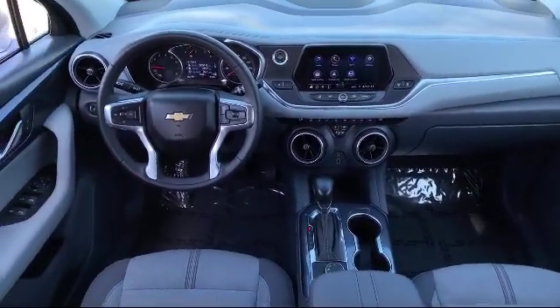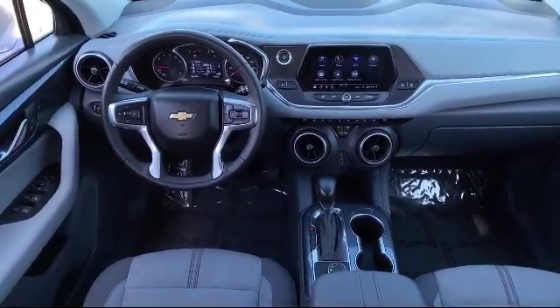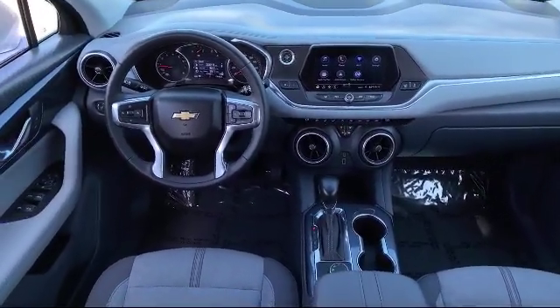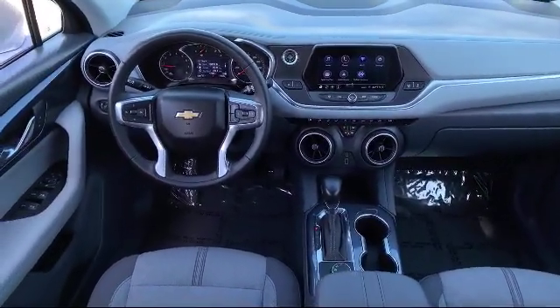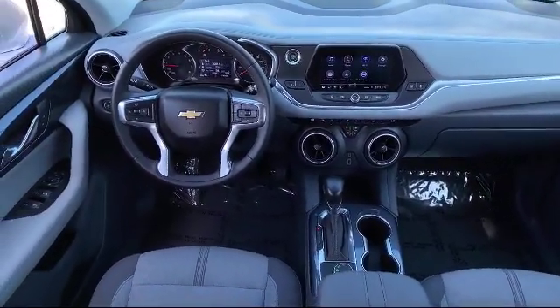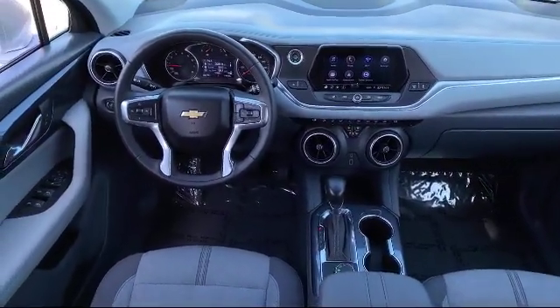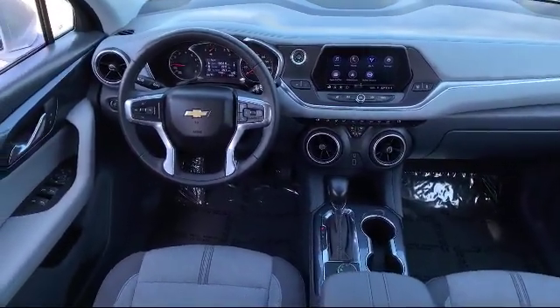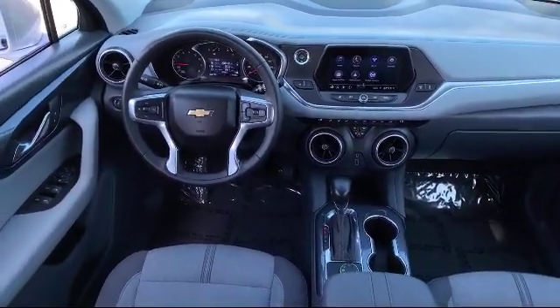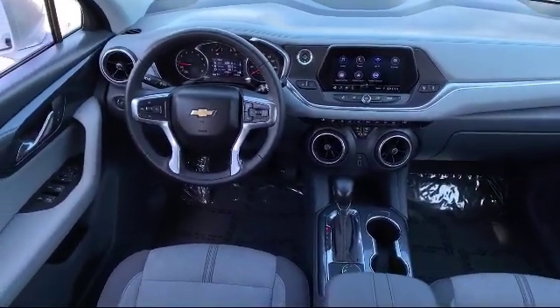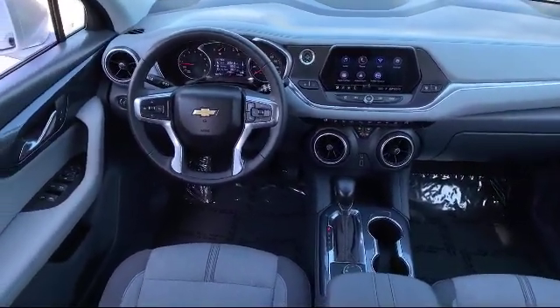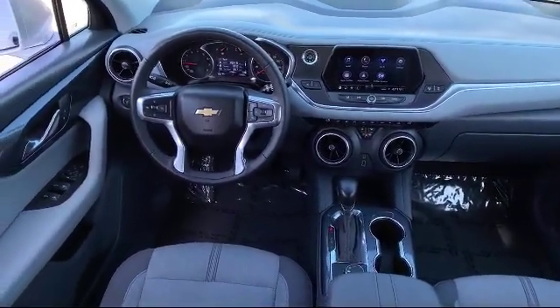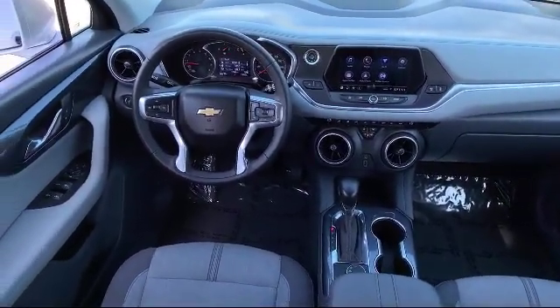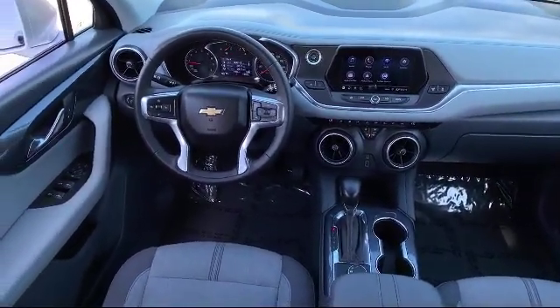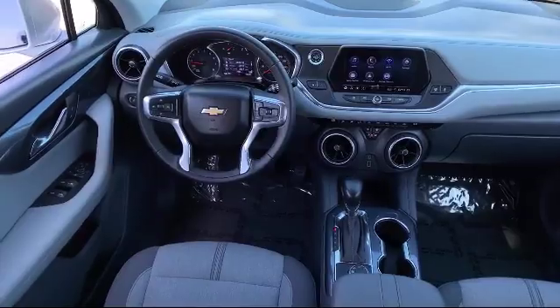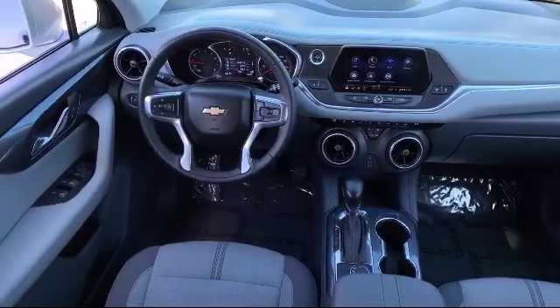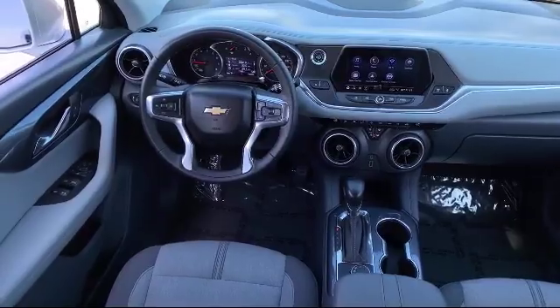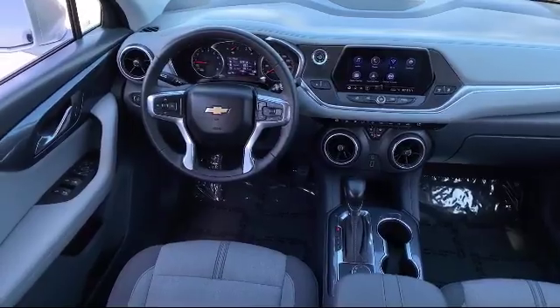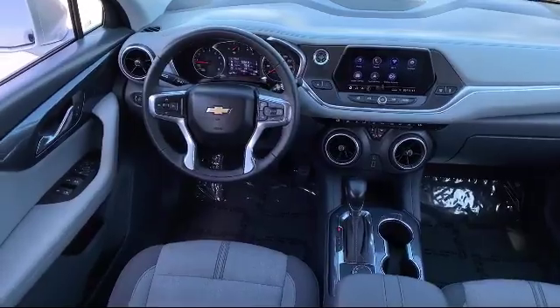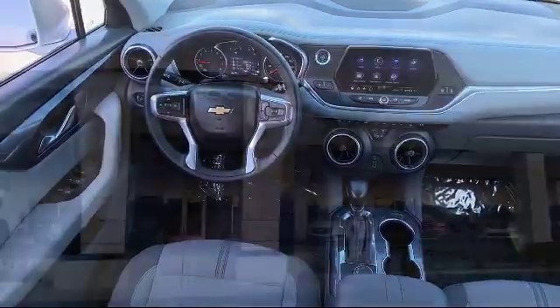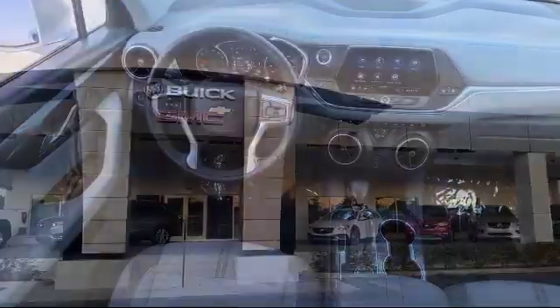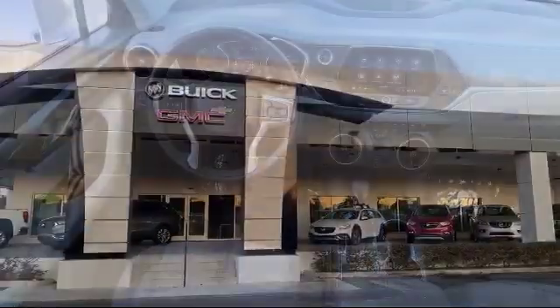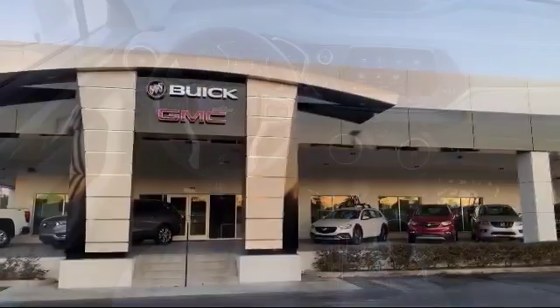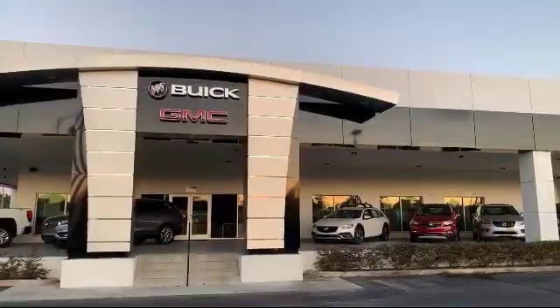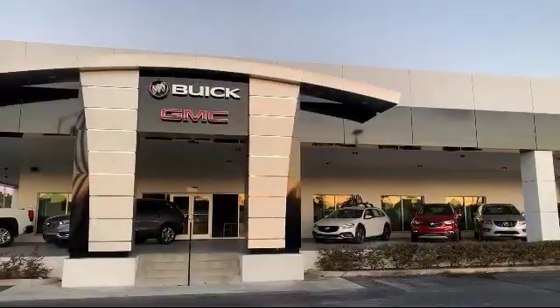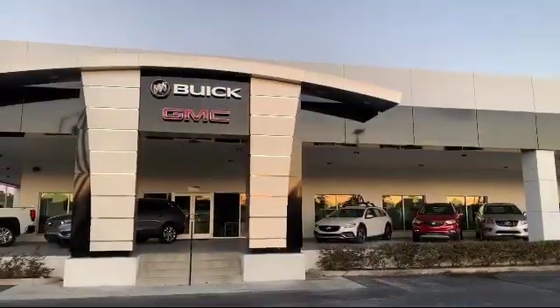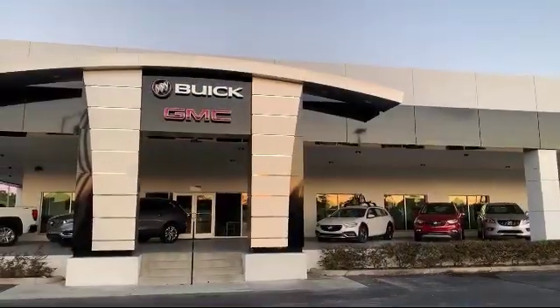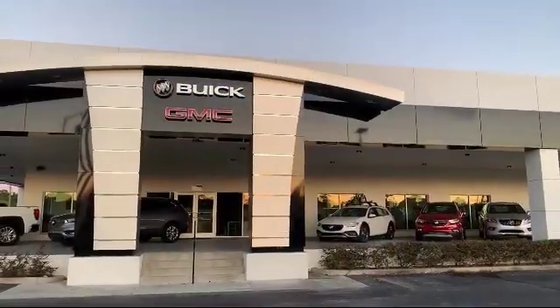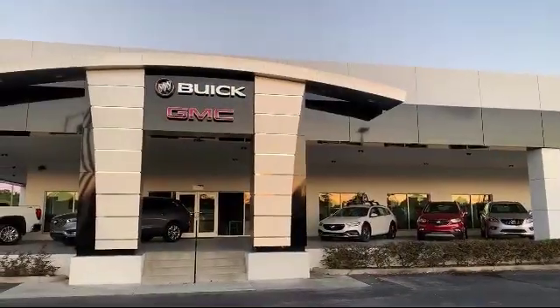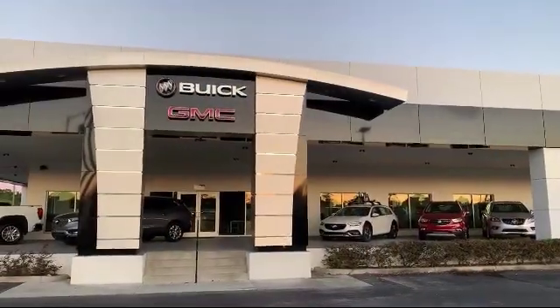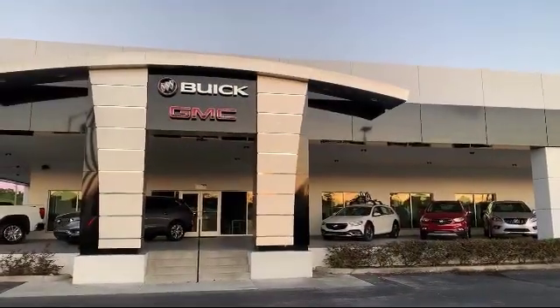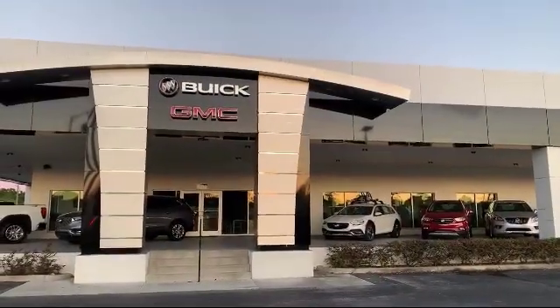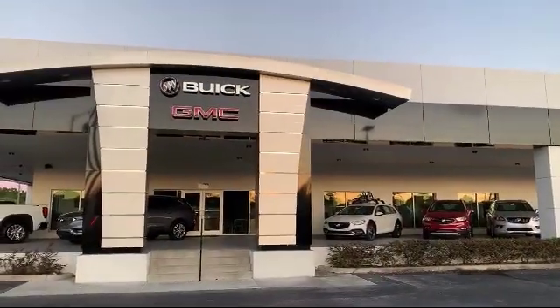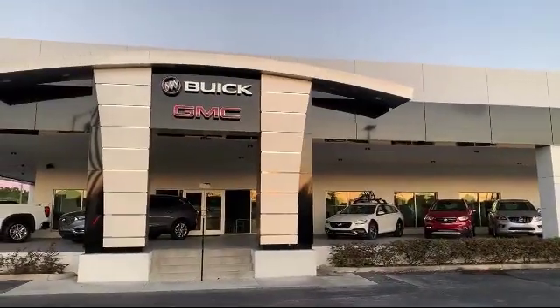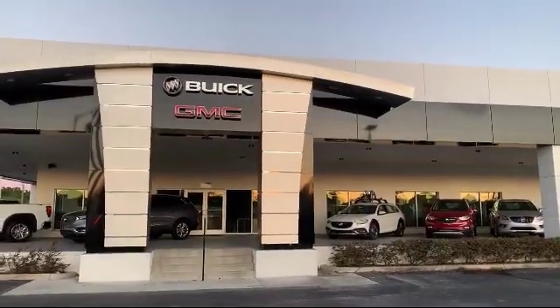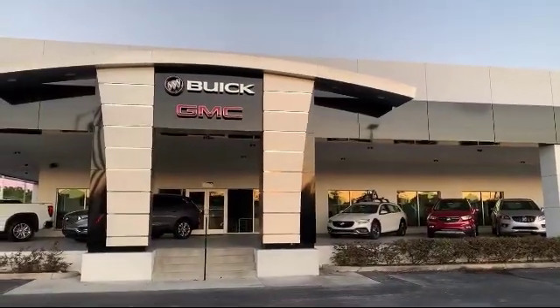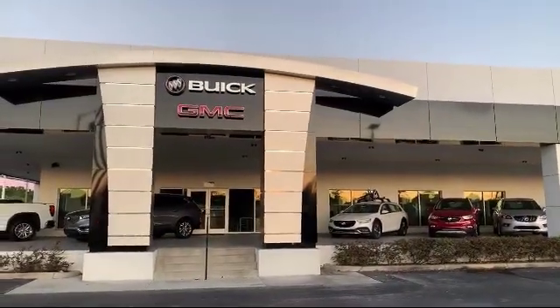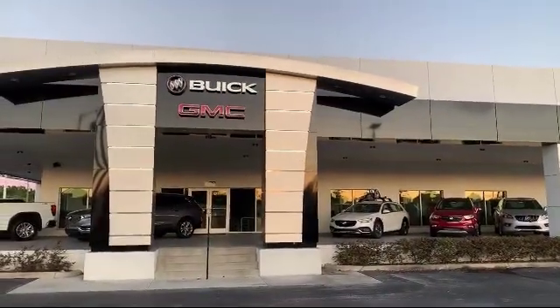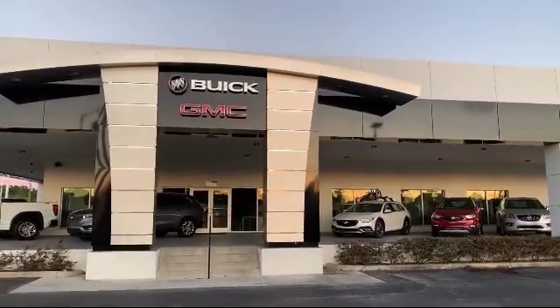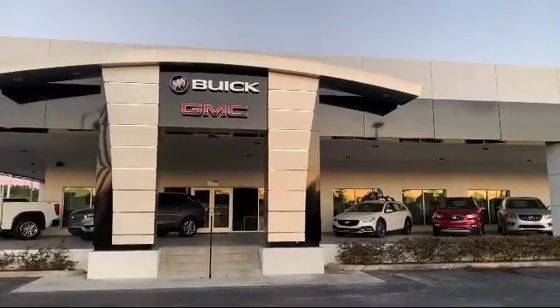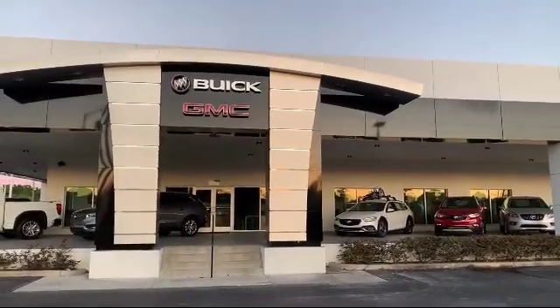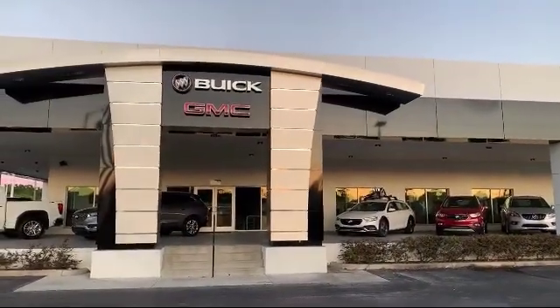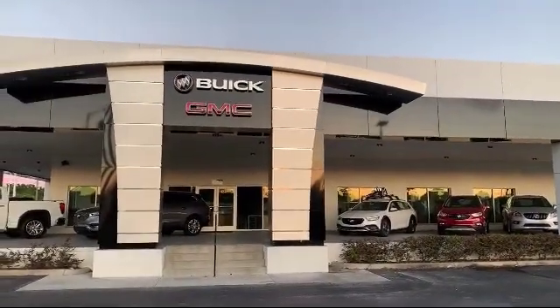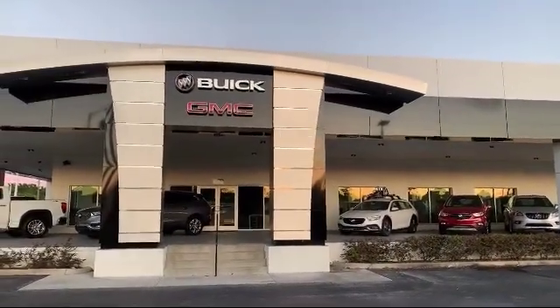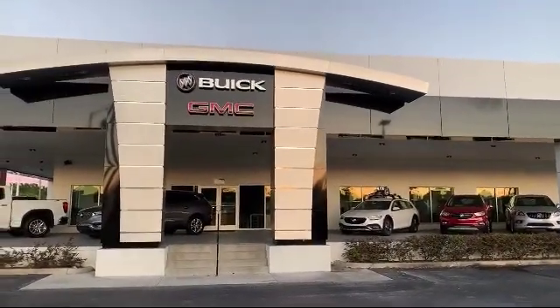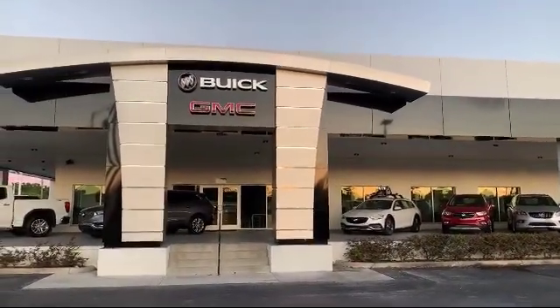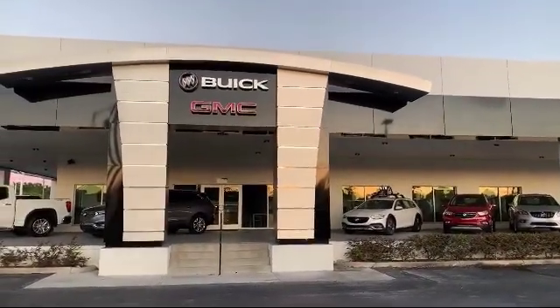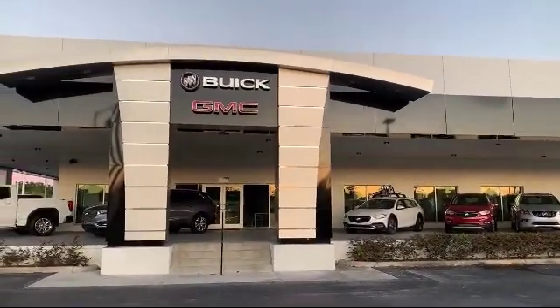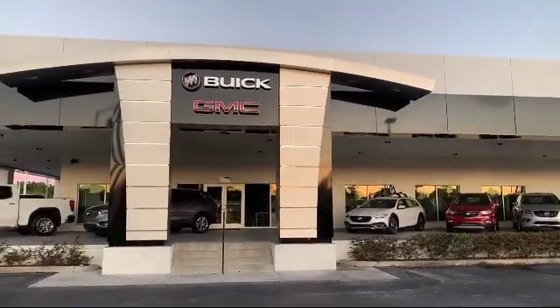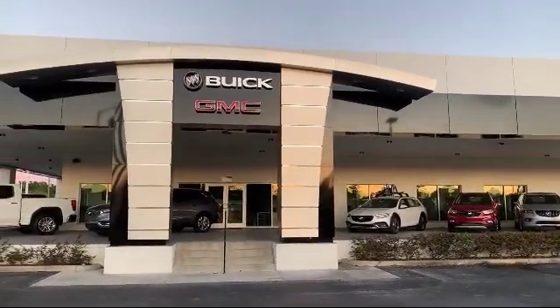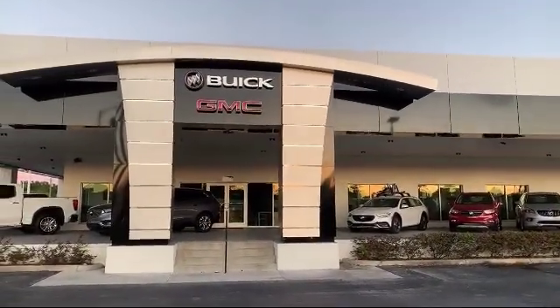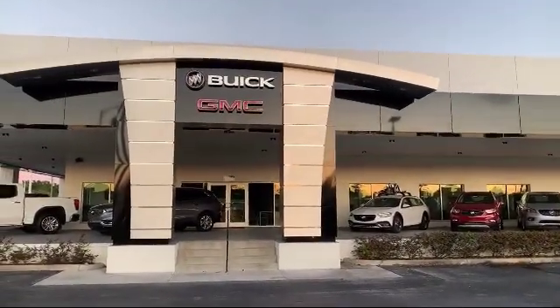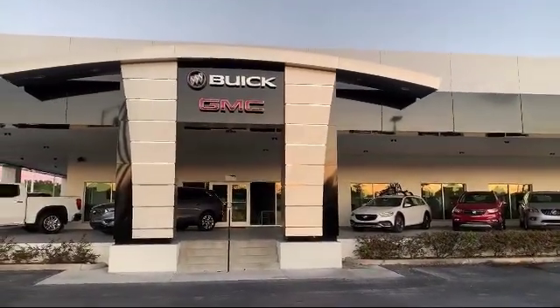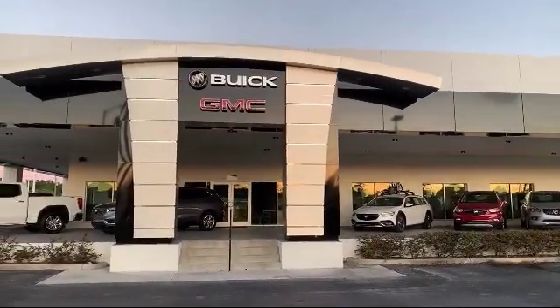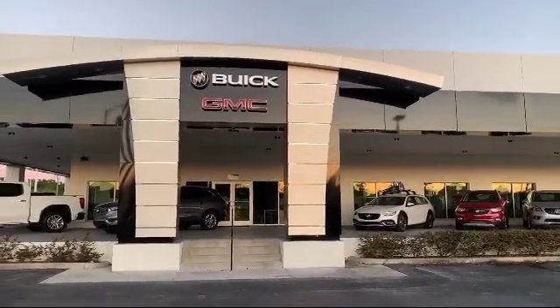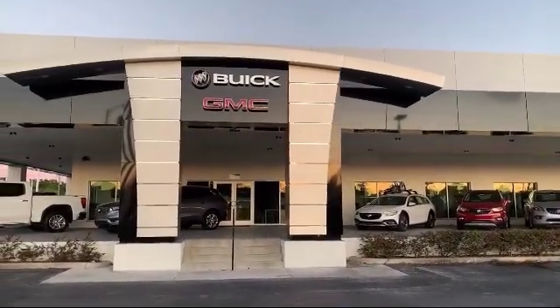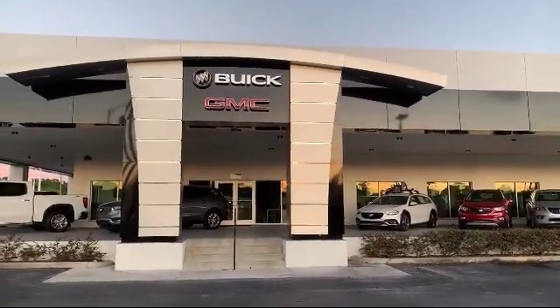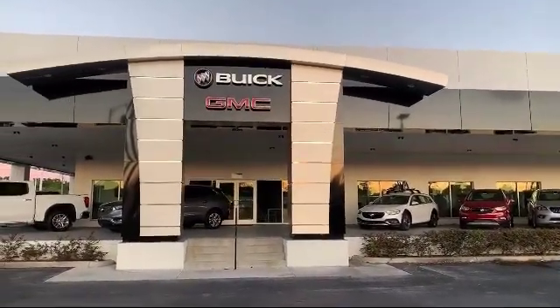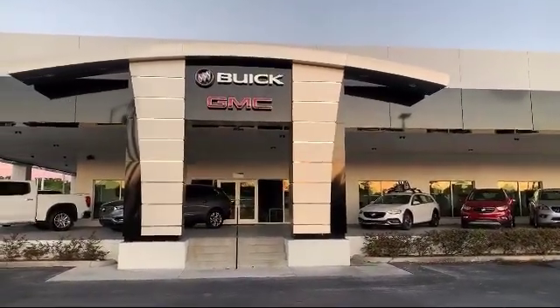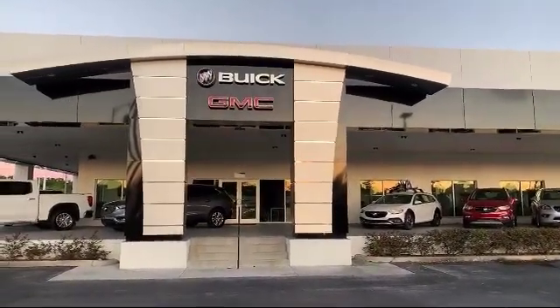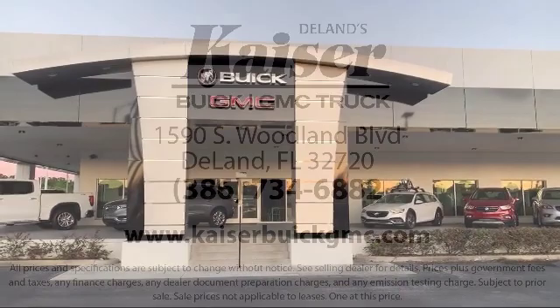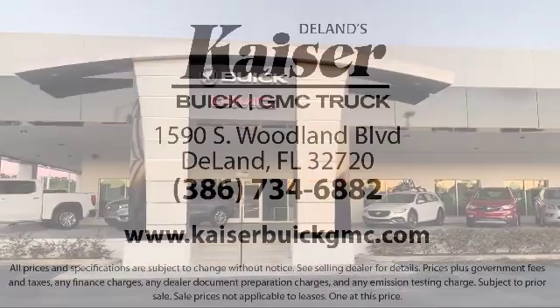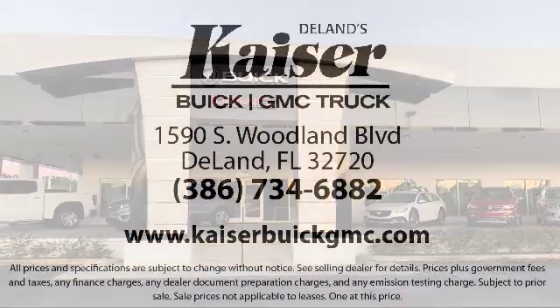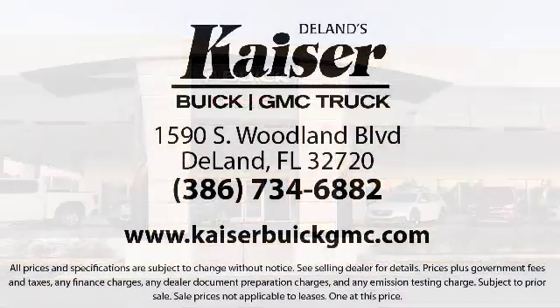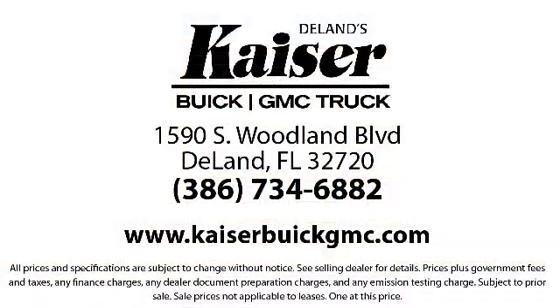Our low-pressure, friendly, and knowledgeable staff is eager to help you drive home in a vehicle that is just right for you. So come see us today.